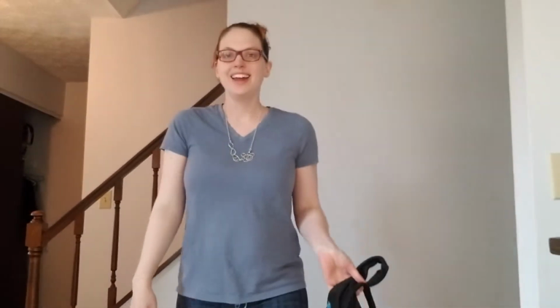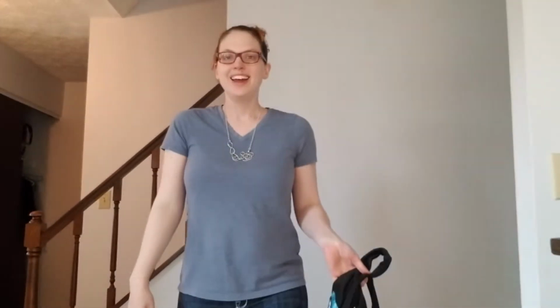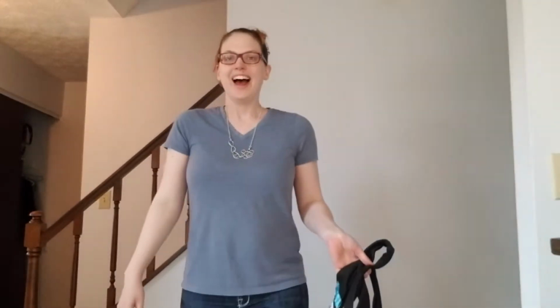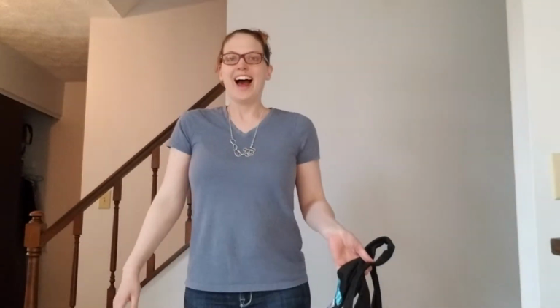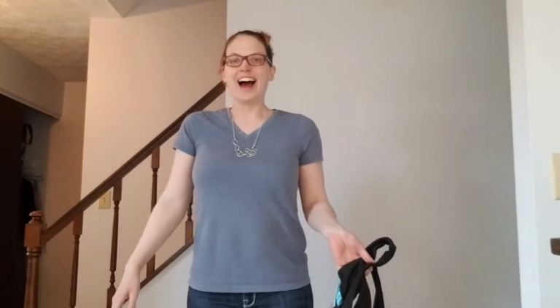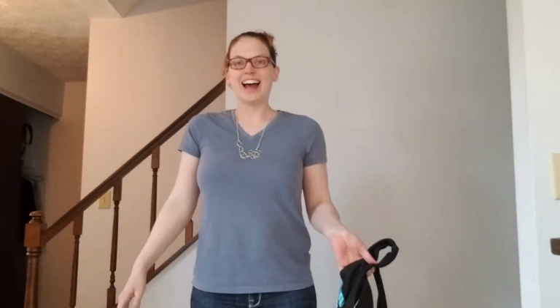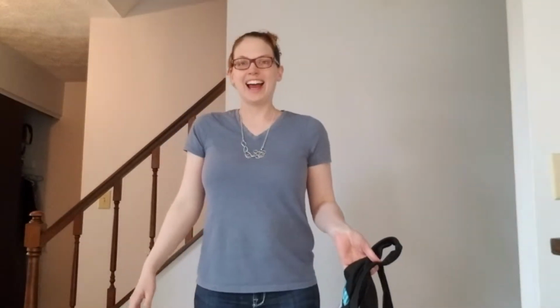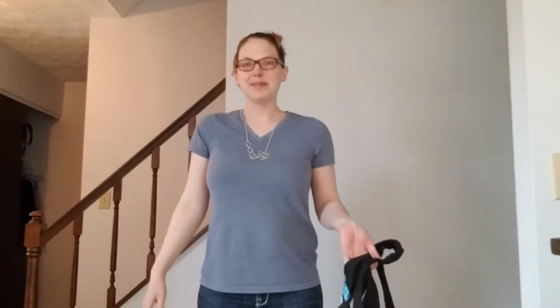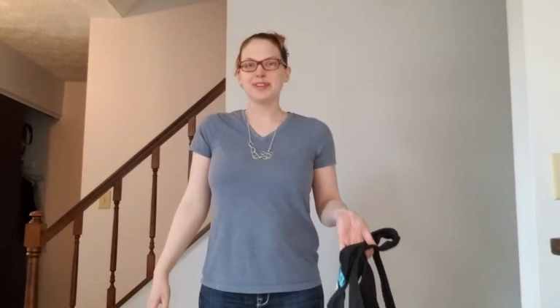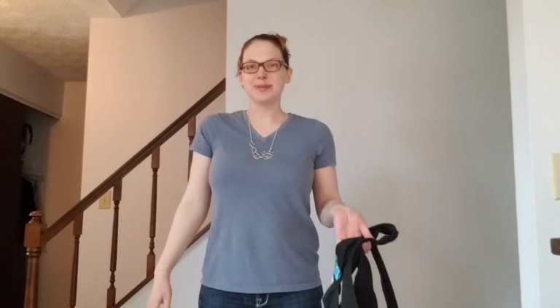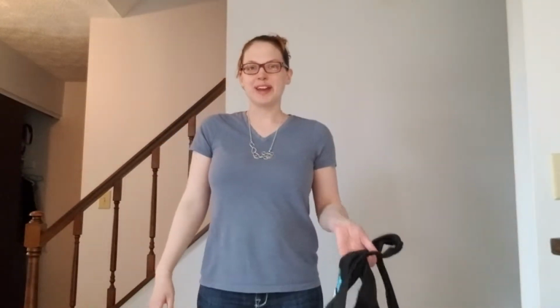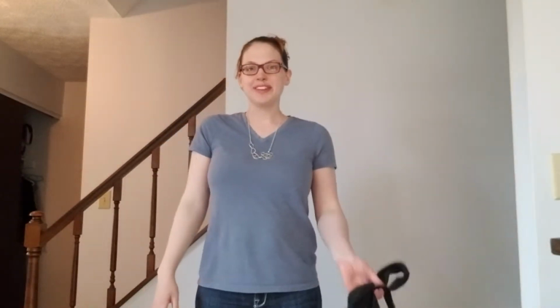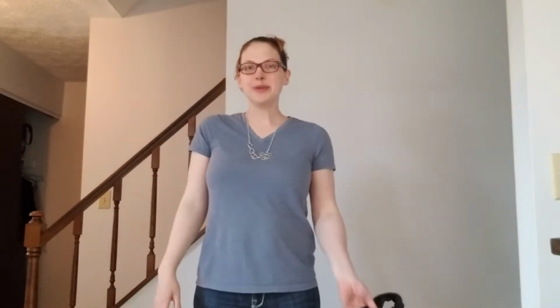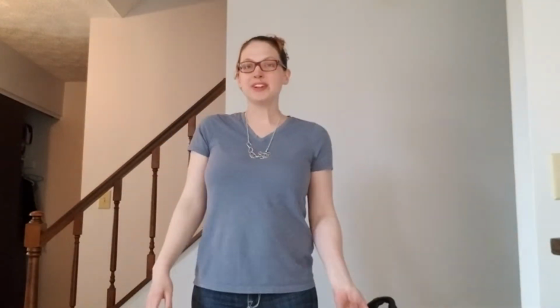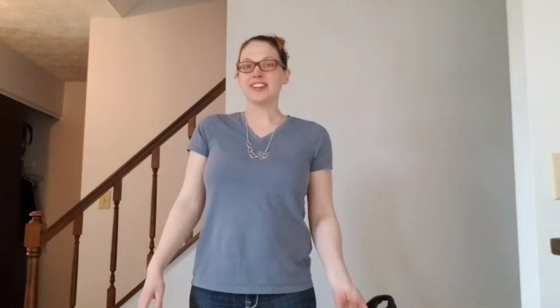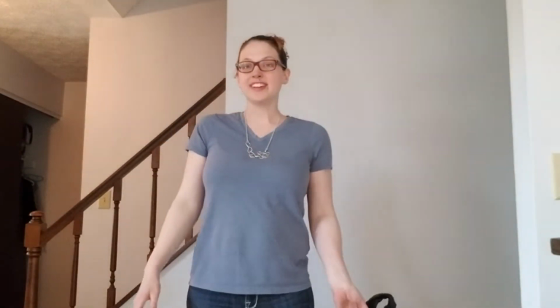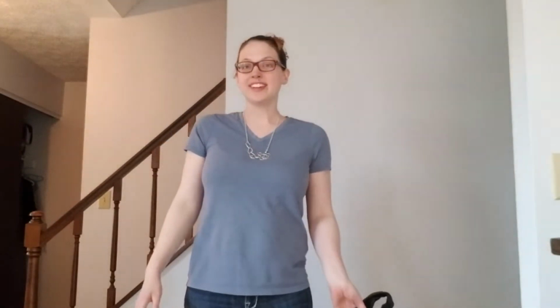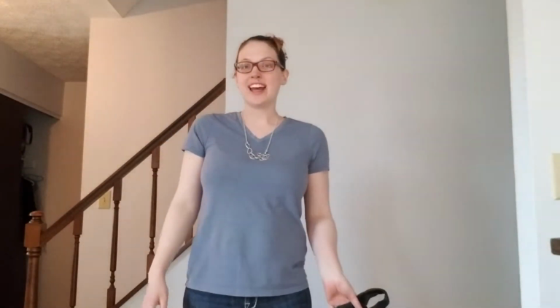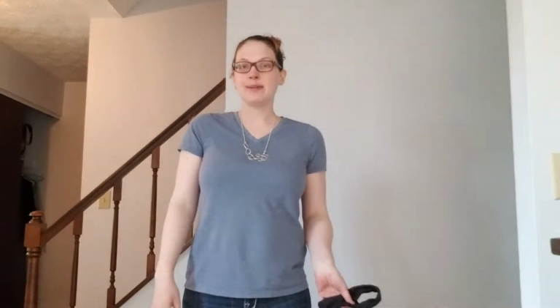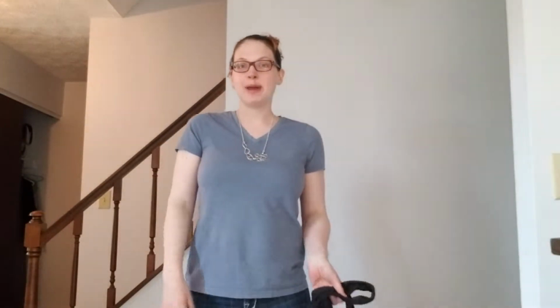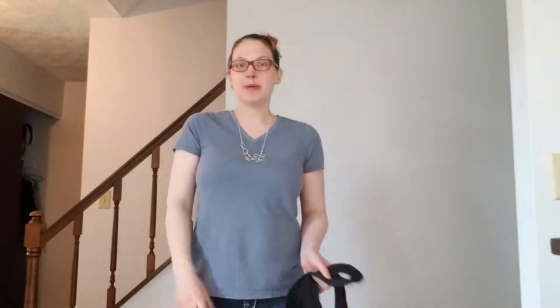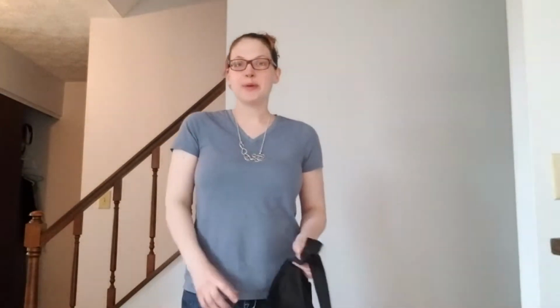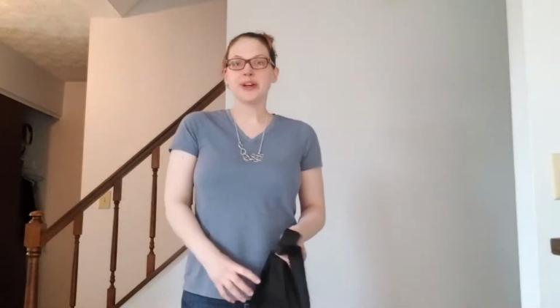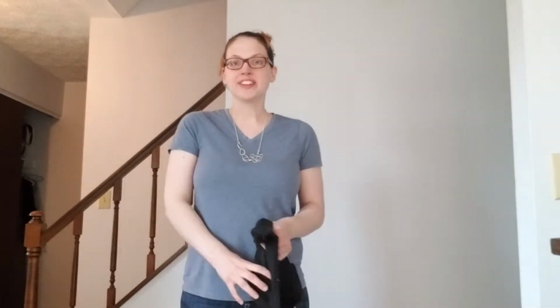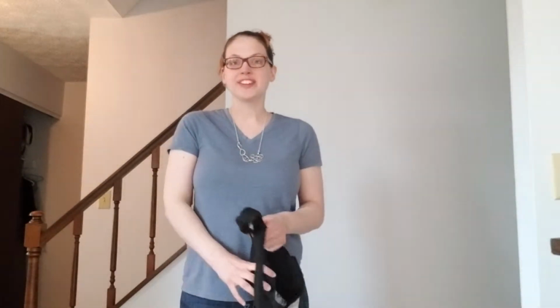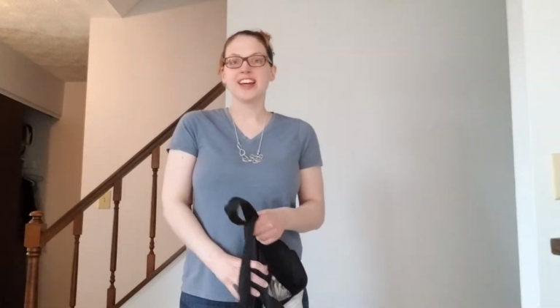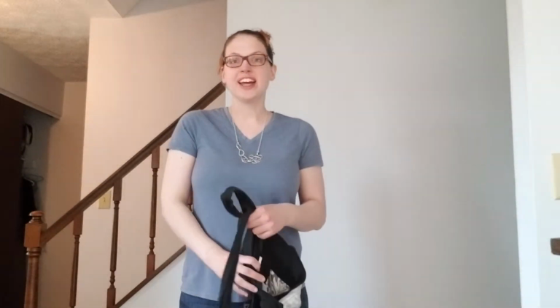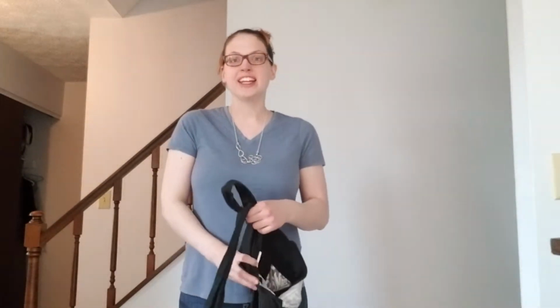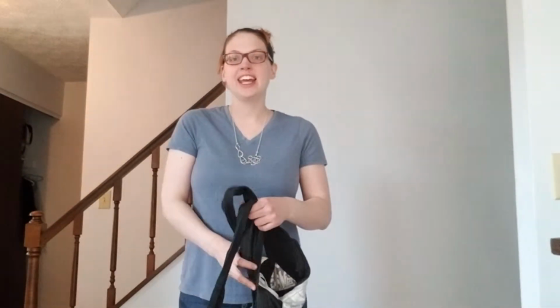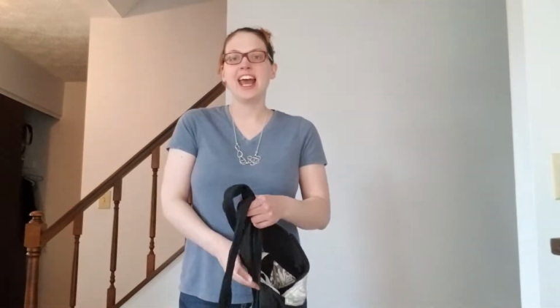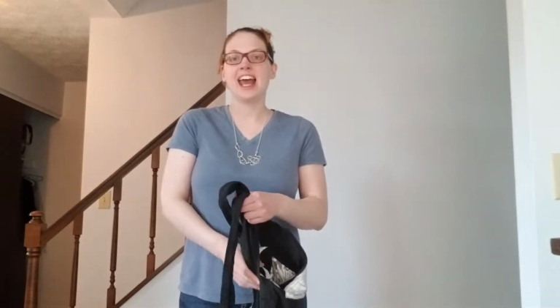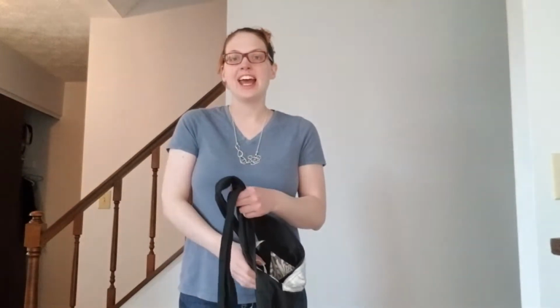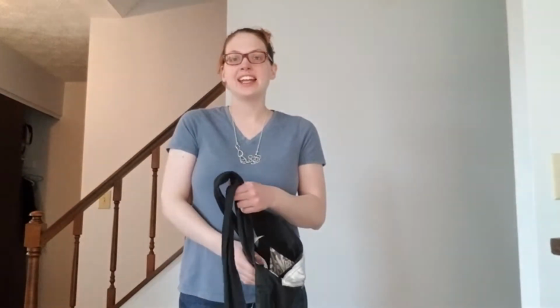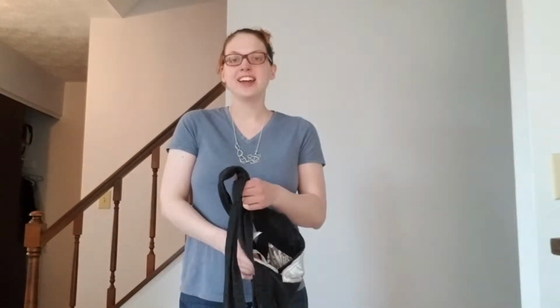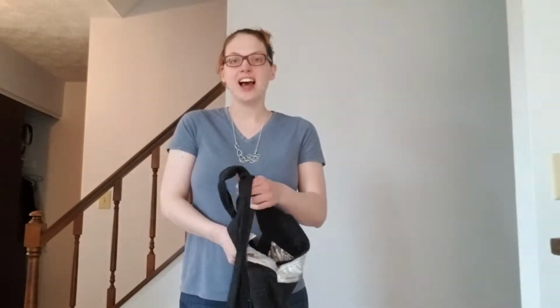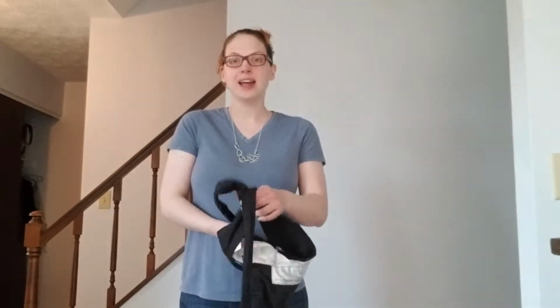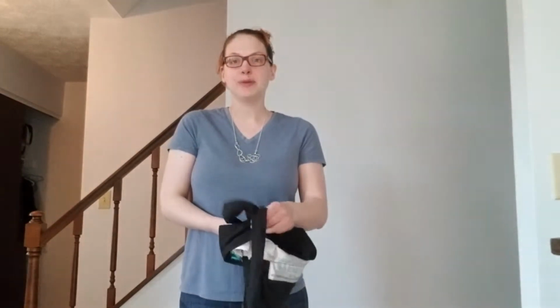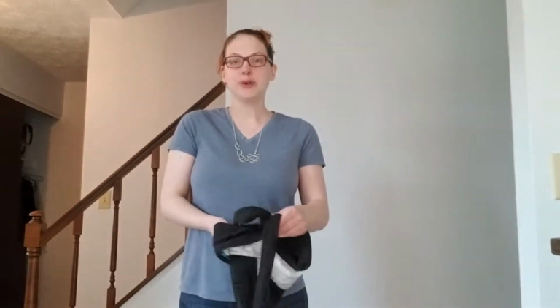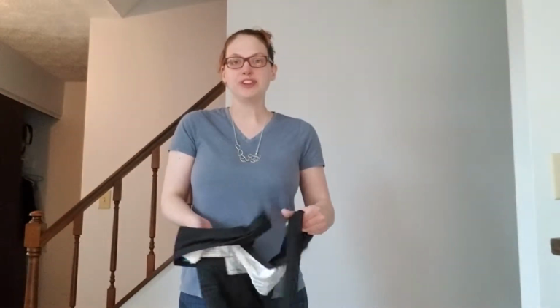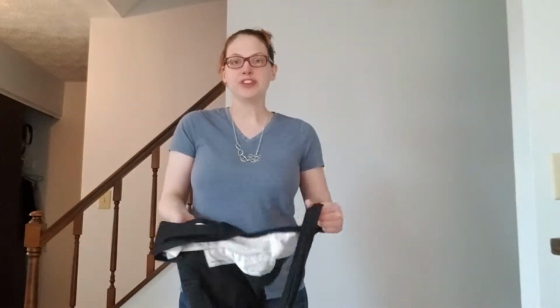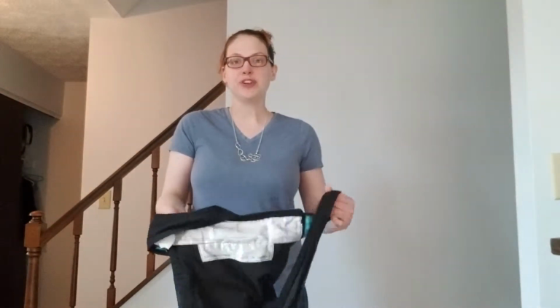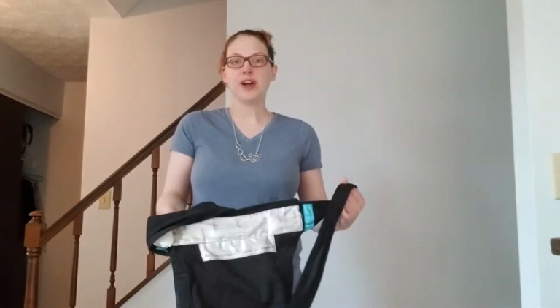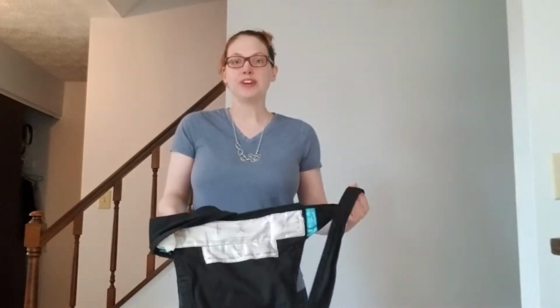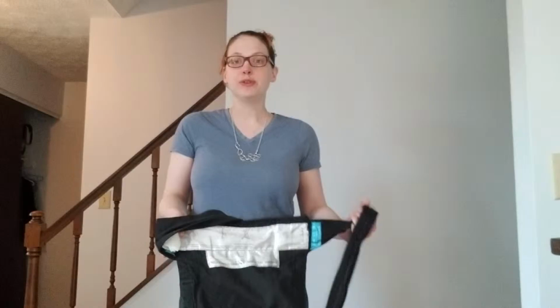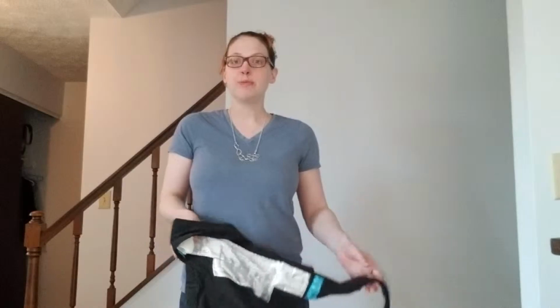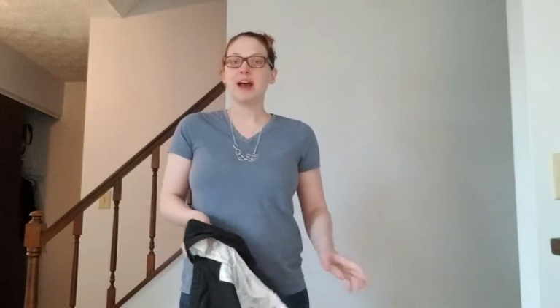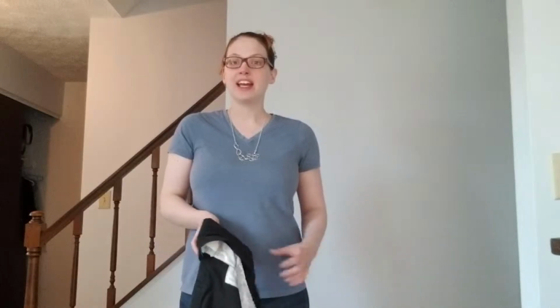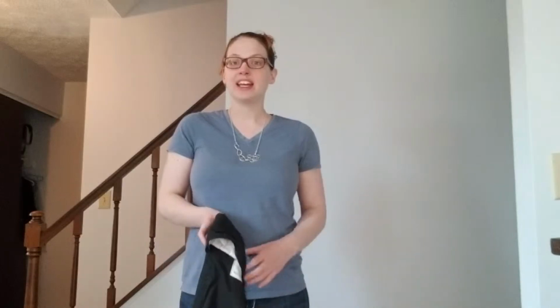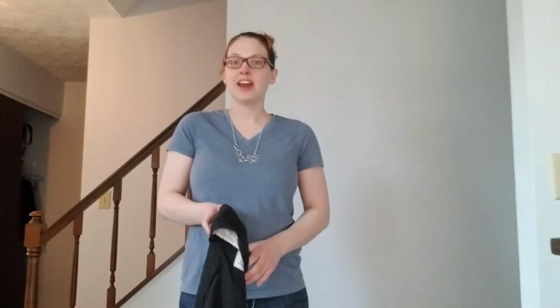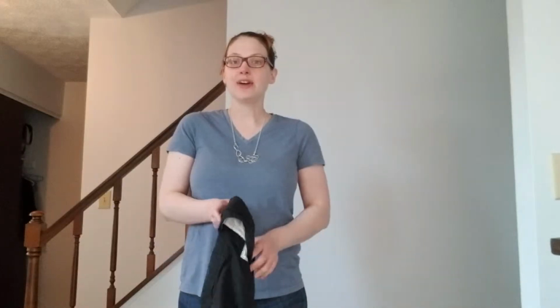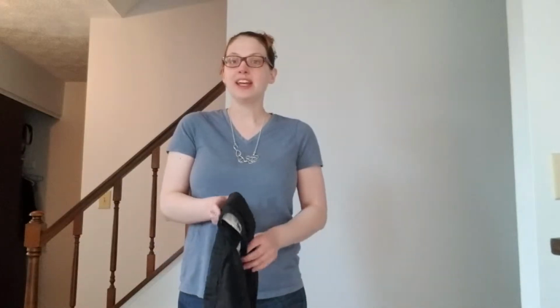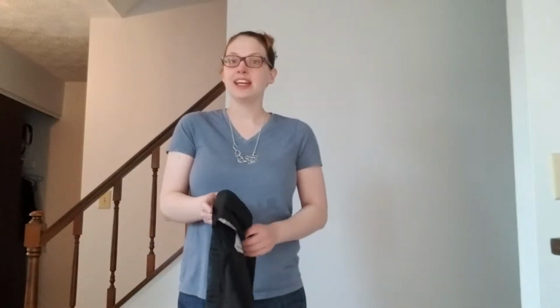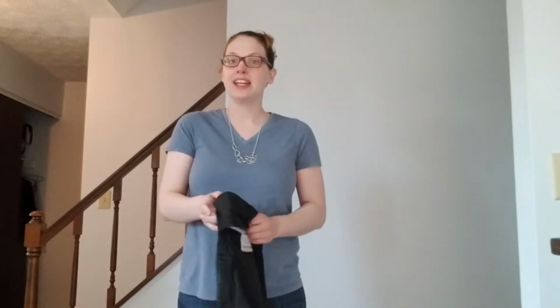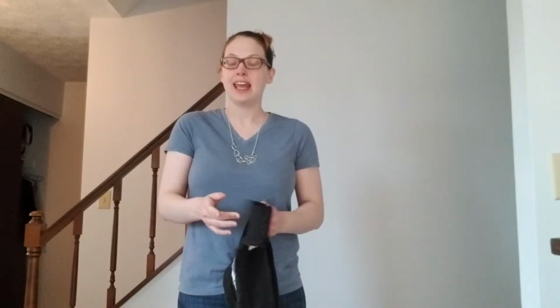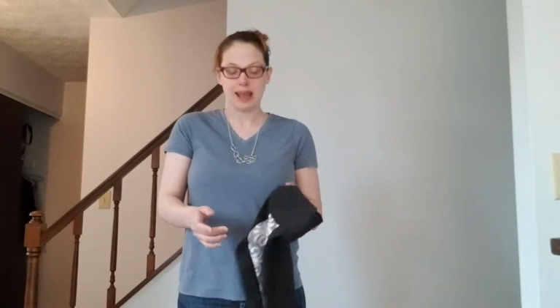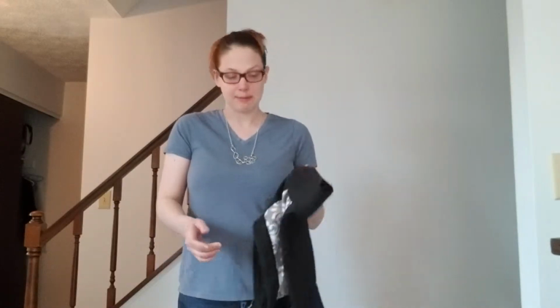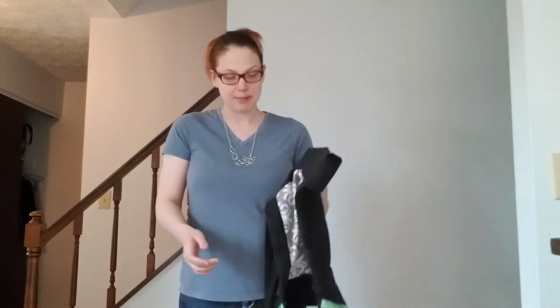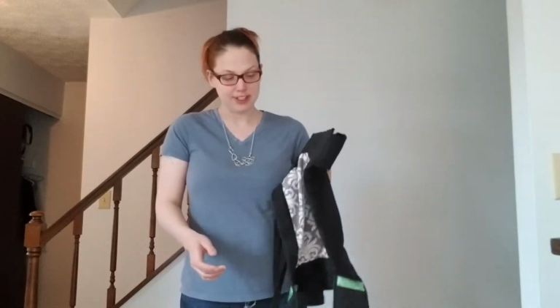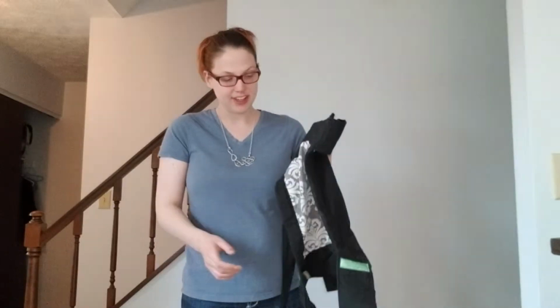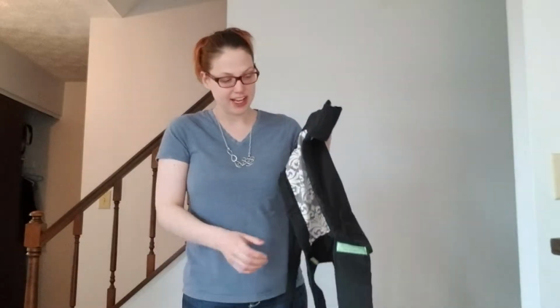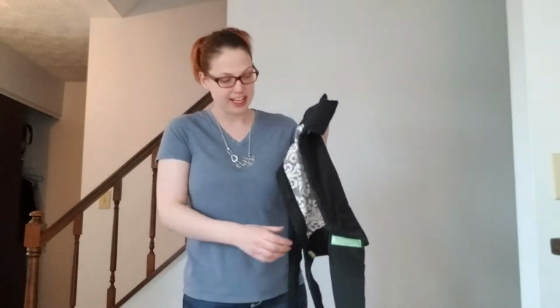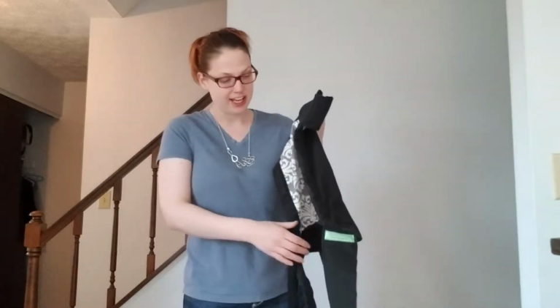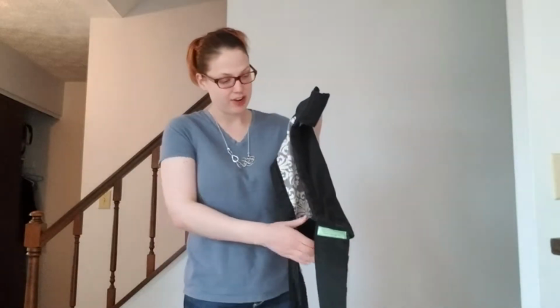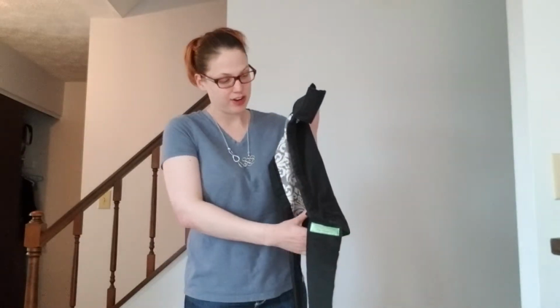Hi, I'm Samantha with Cincinnati Baby Wearing Society, and I'm going to show you how to do a back carry in a Medai carrier.